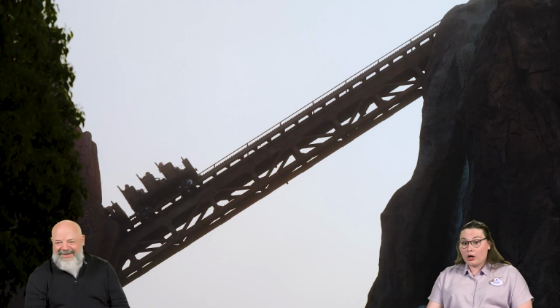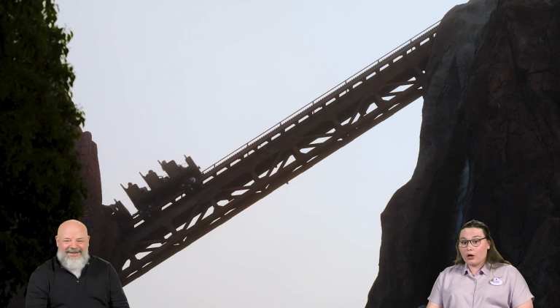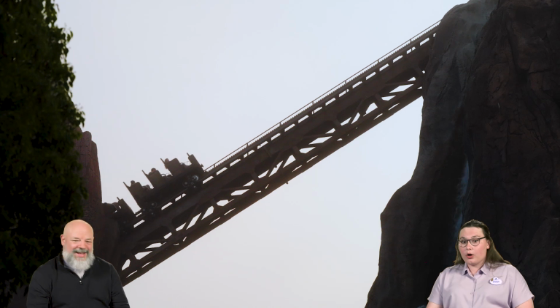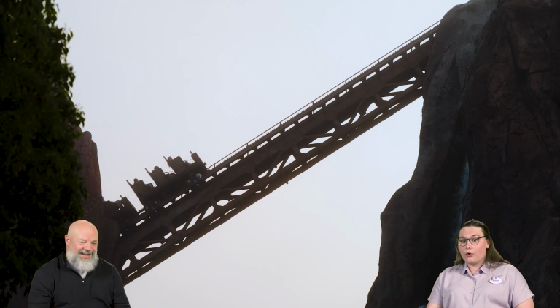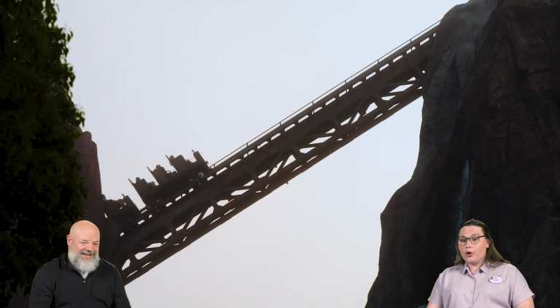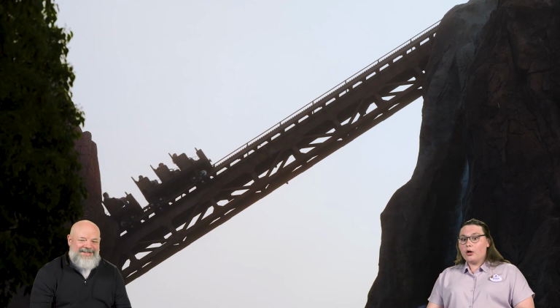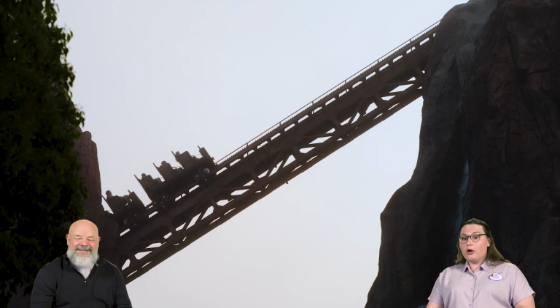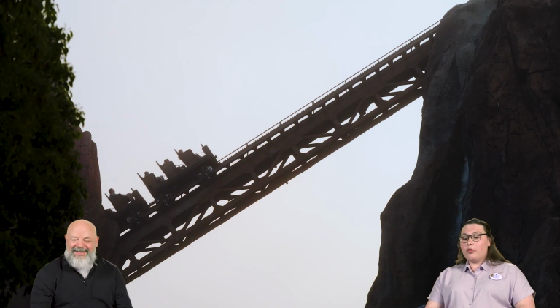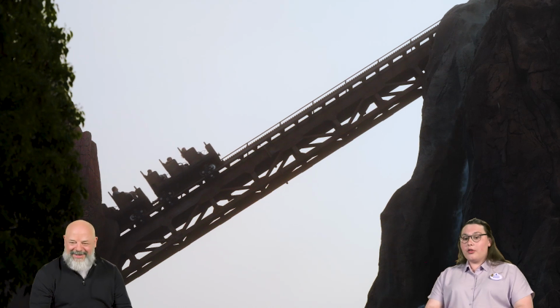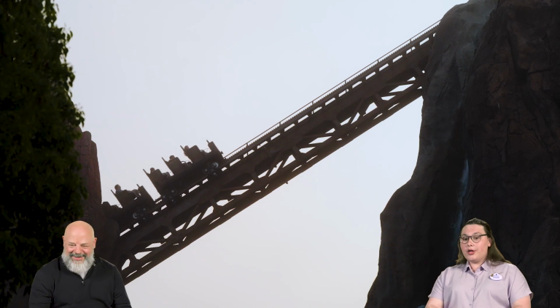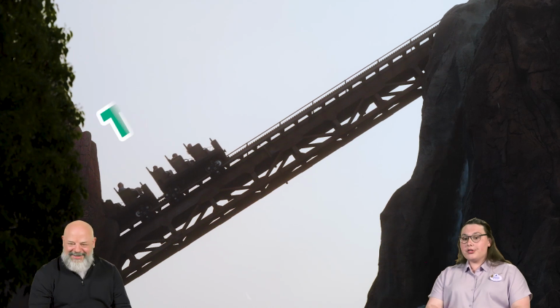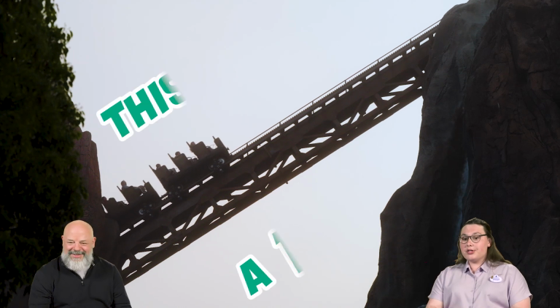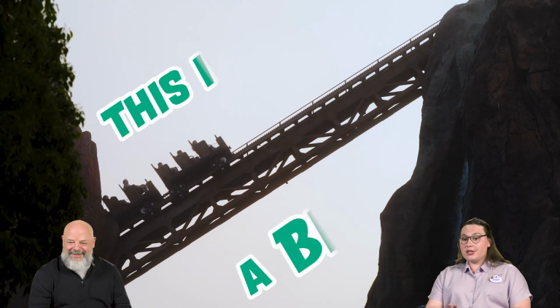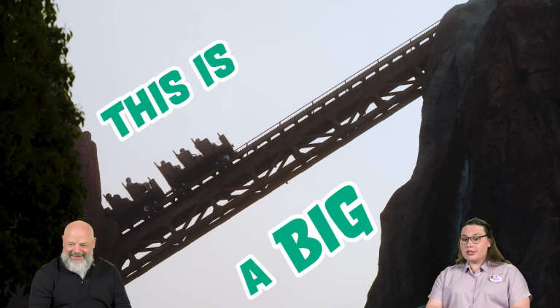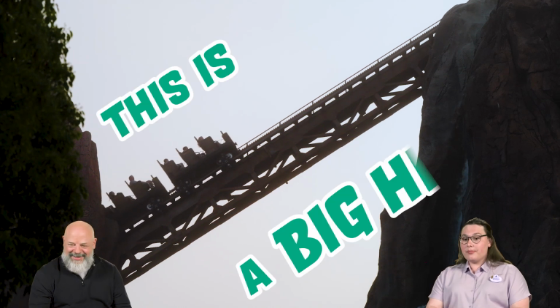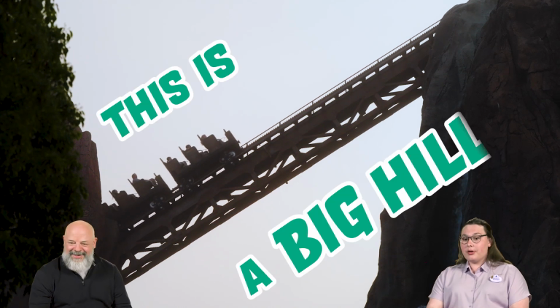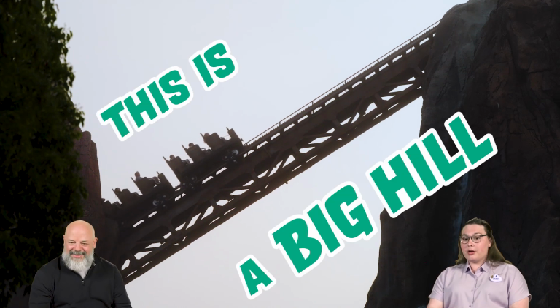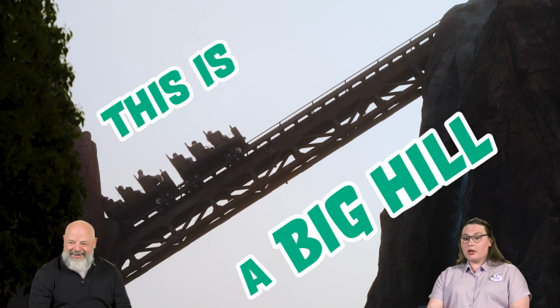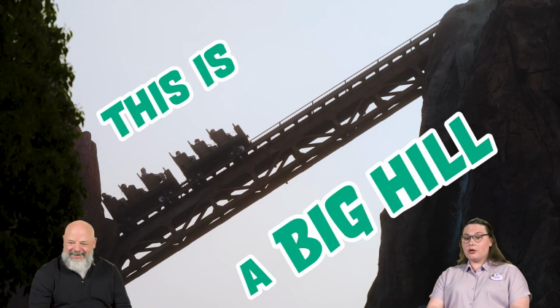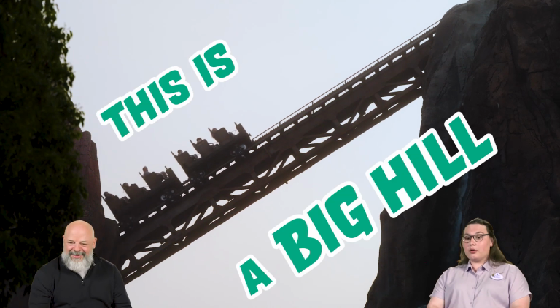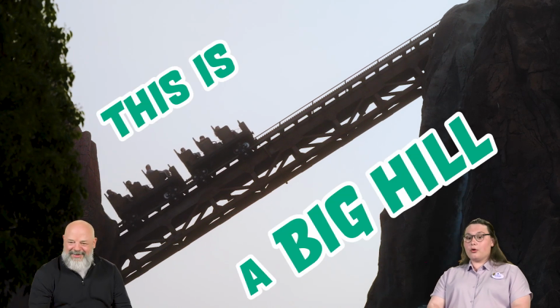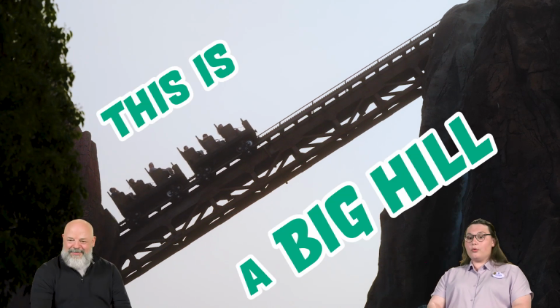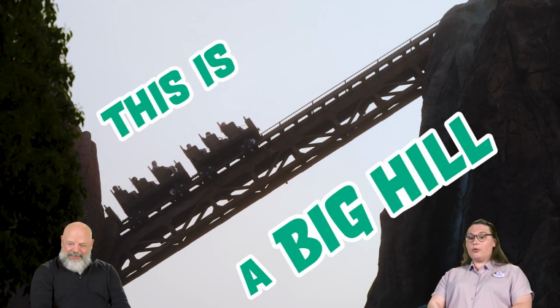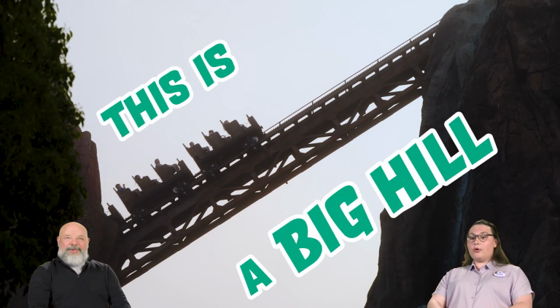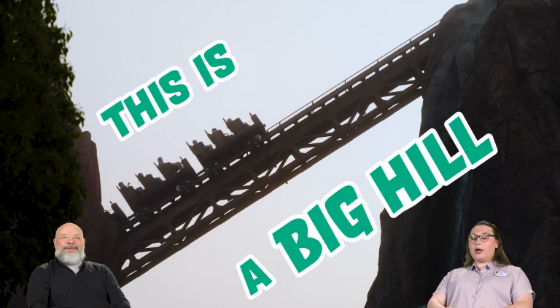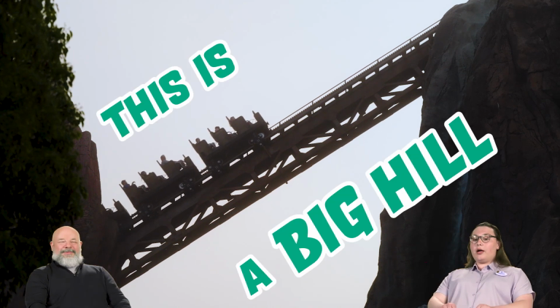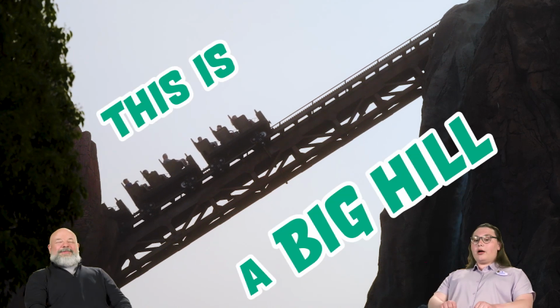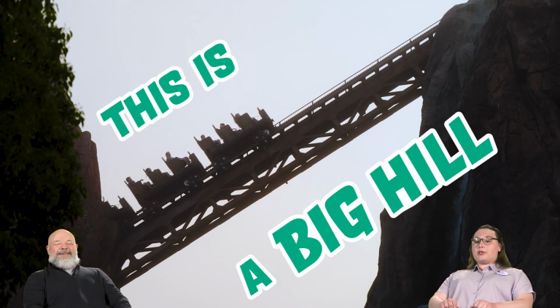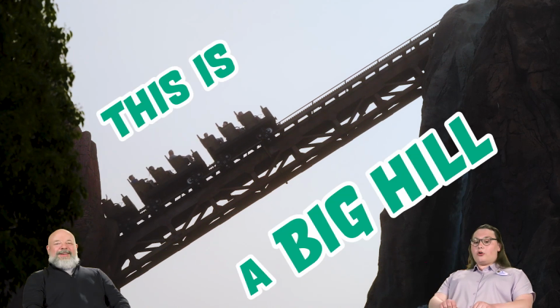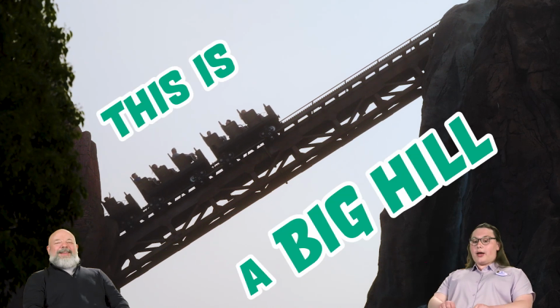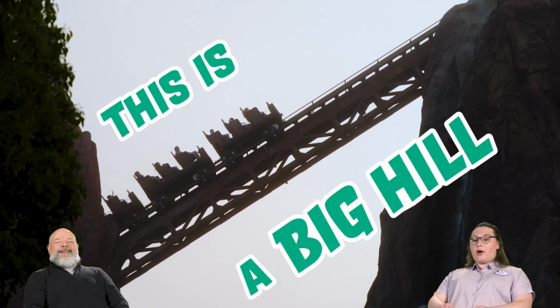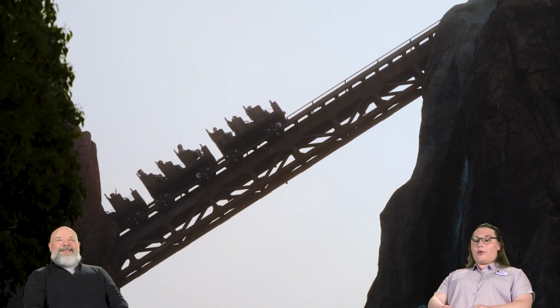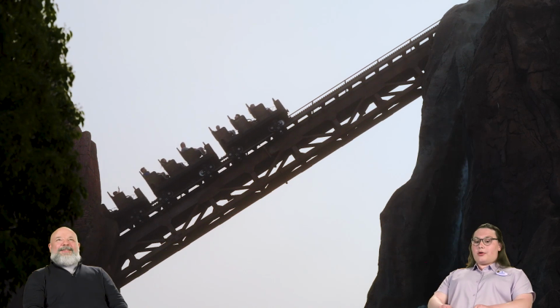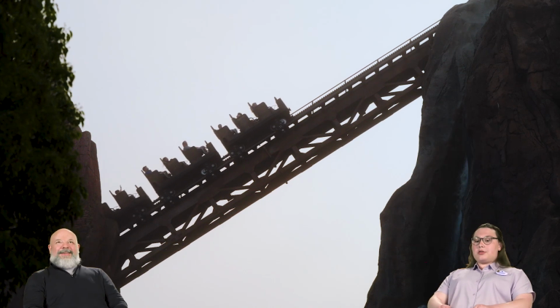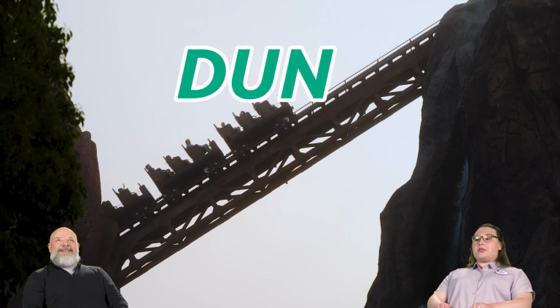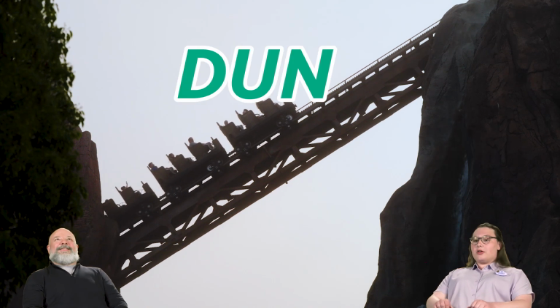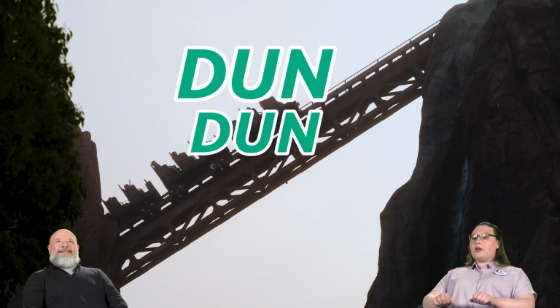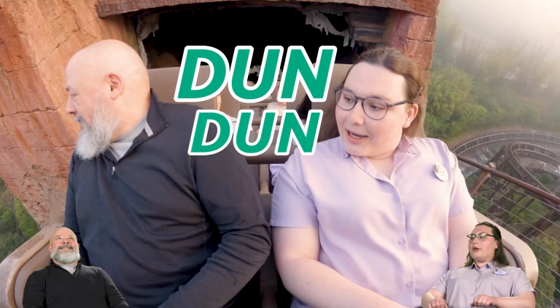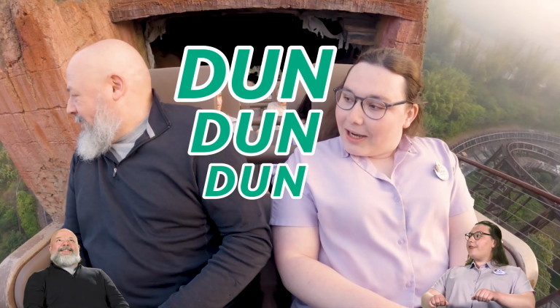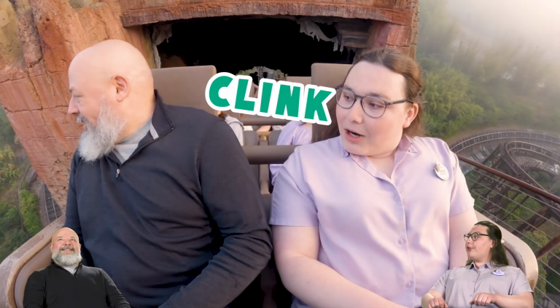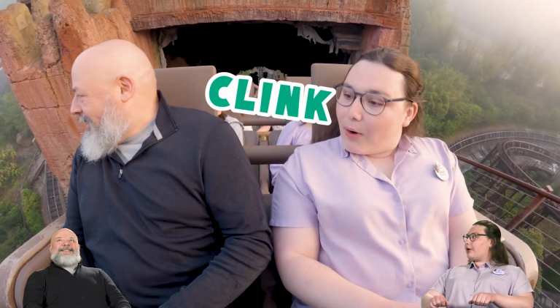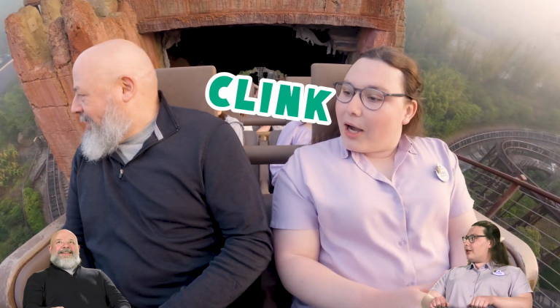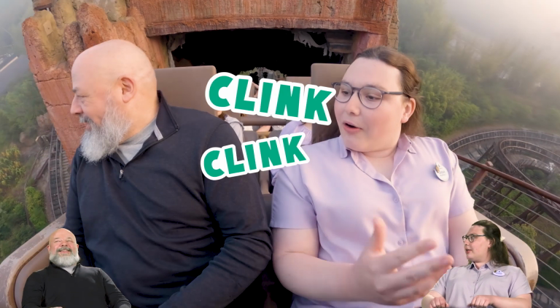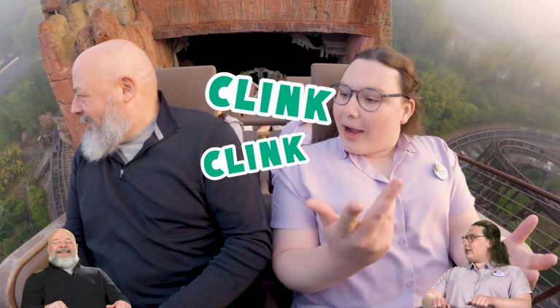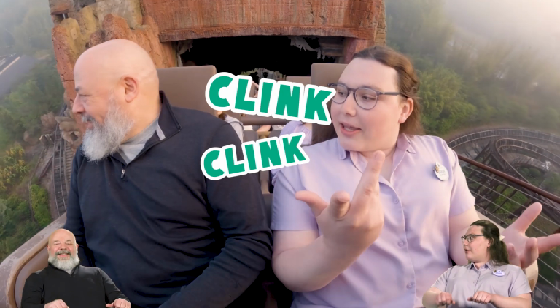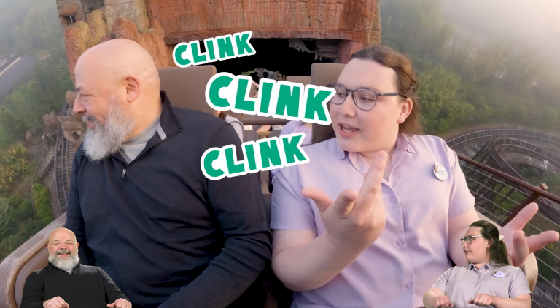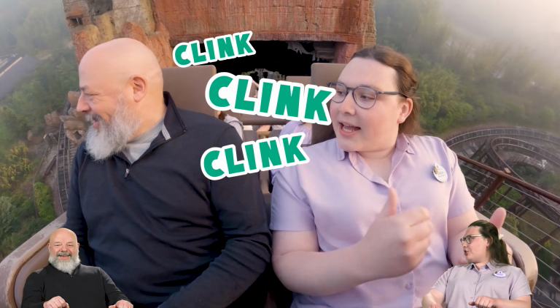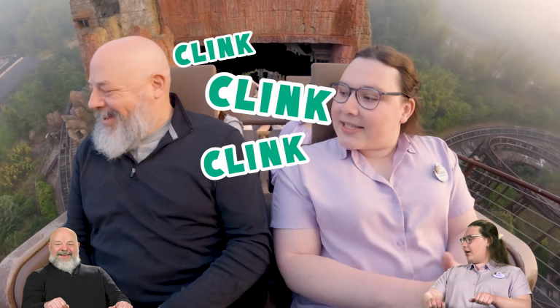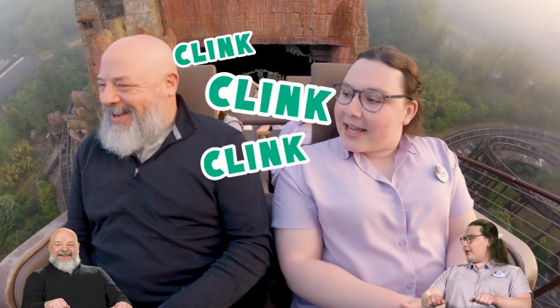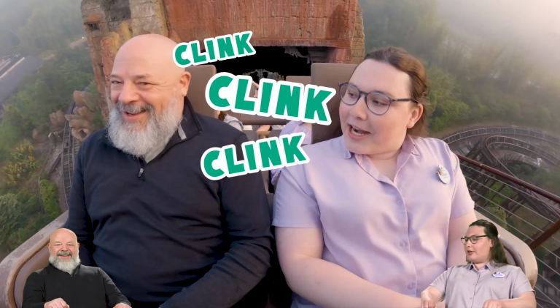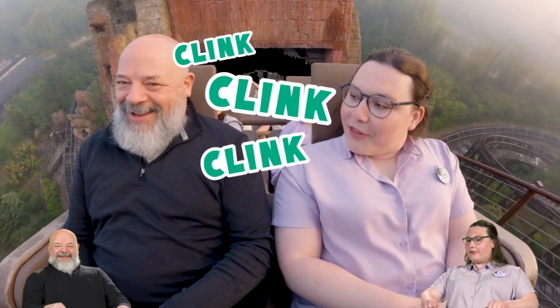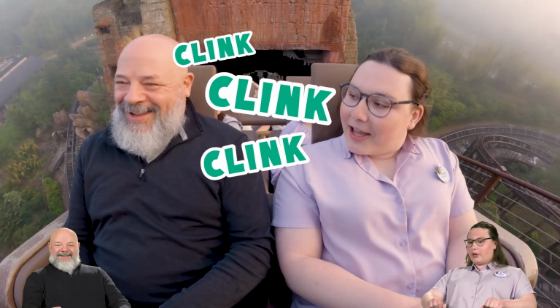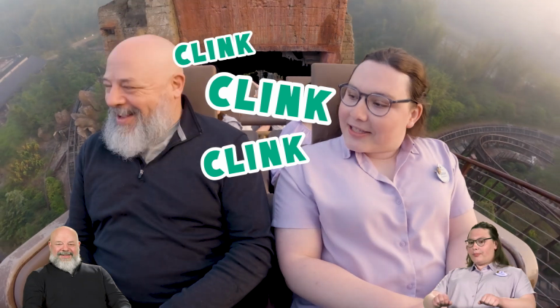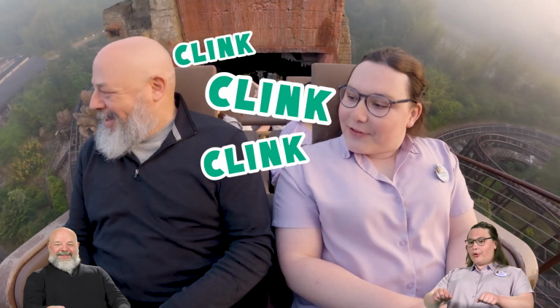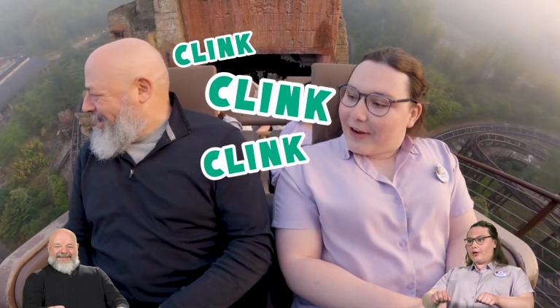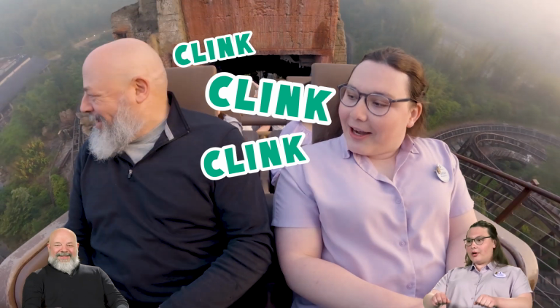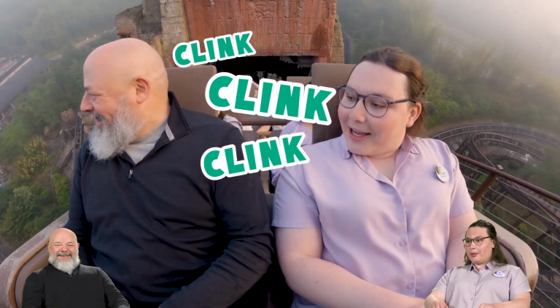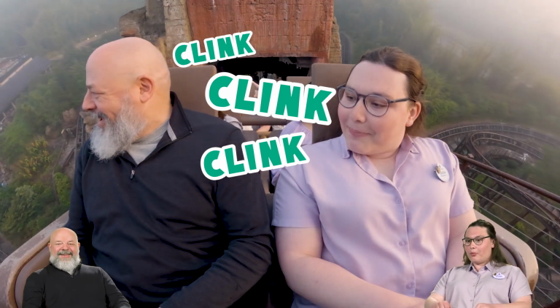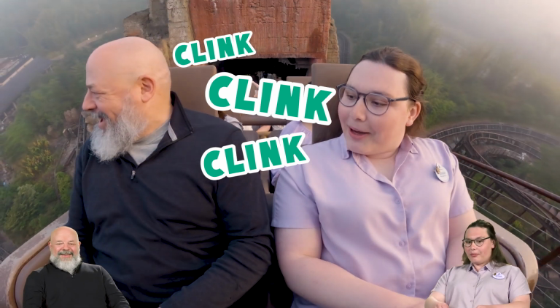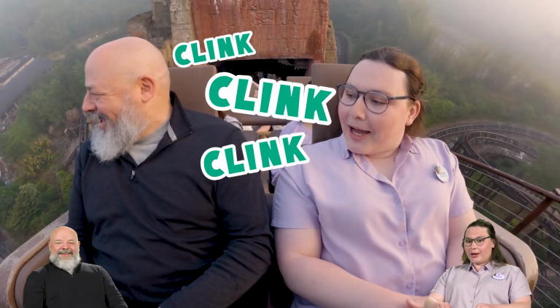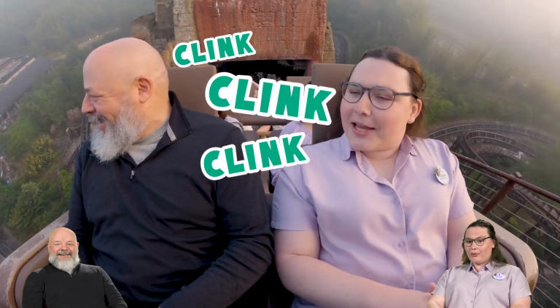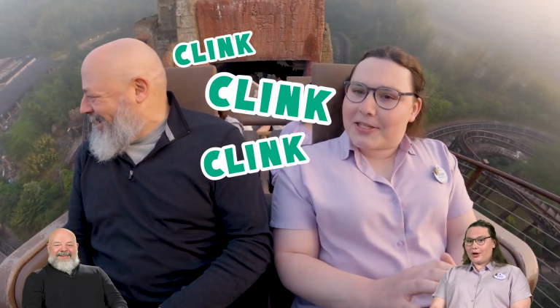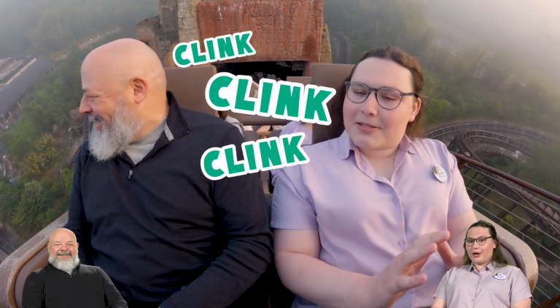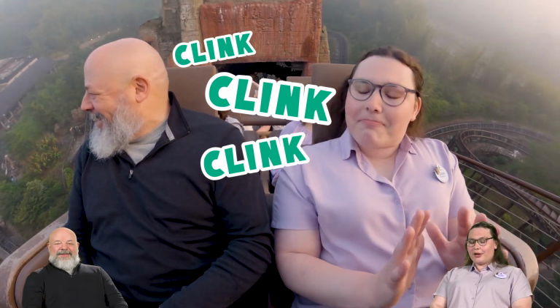OK, this is it. This is a big hill. Let's go backwards. Feel the clicking over the chain — it's like pulling you up one by one.